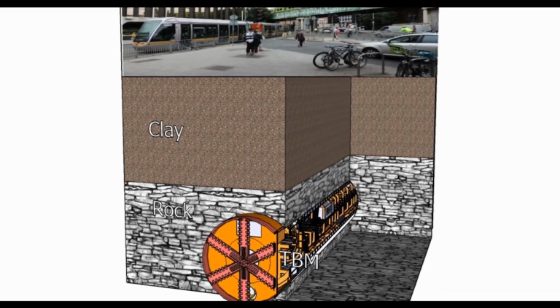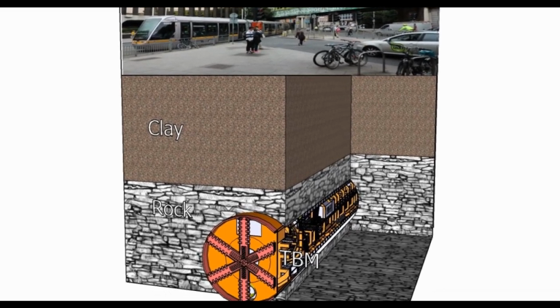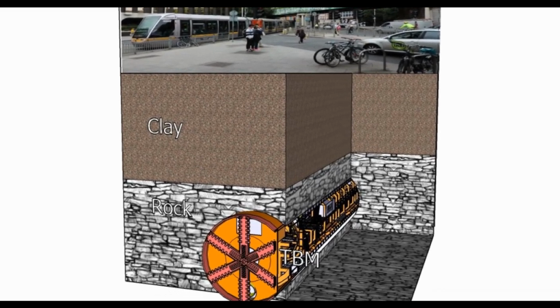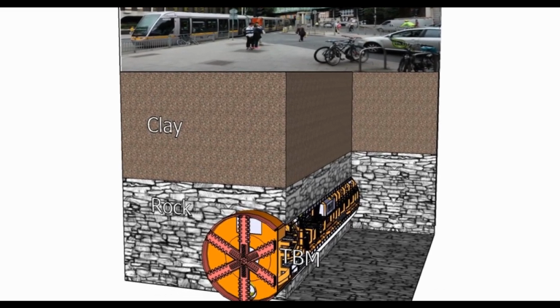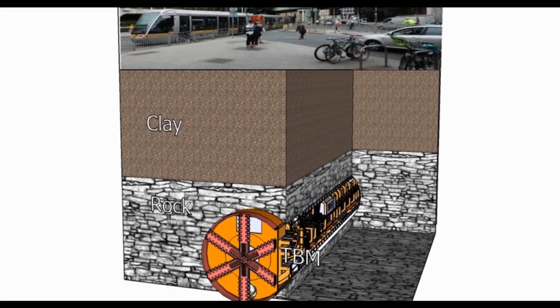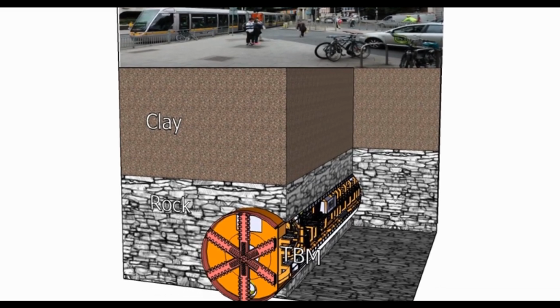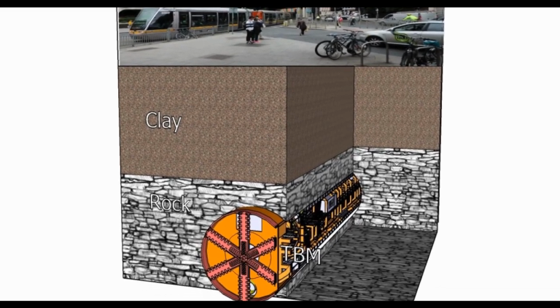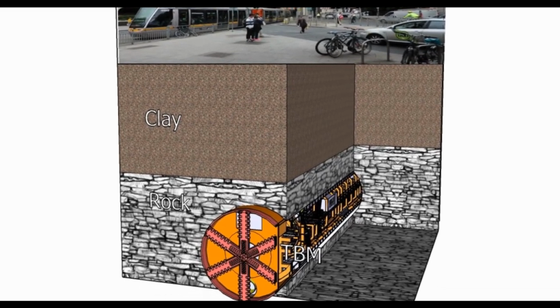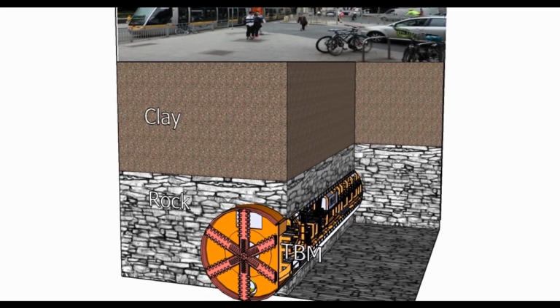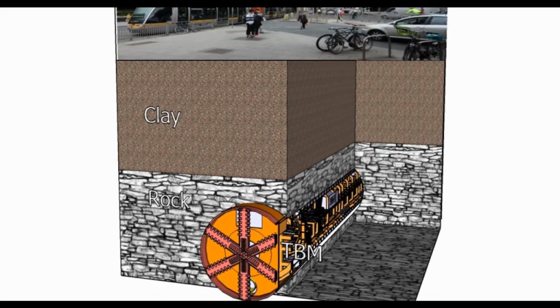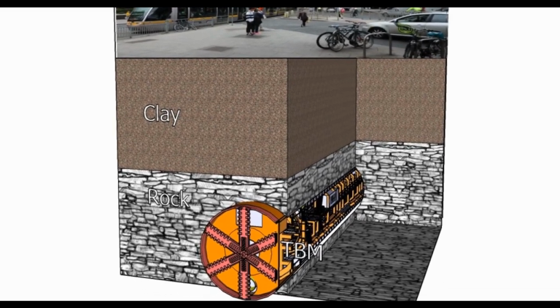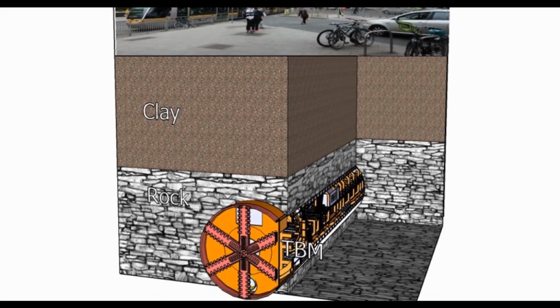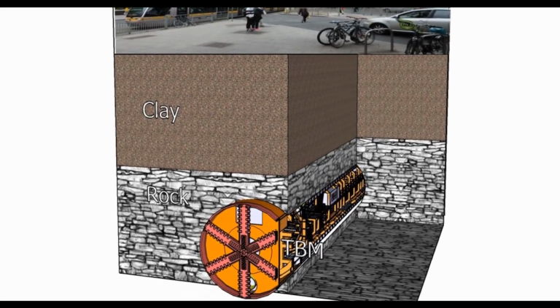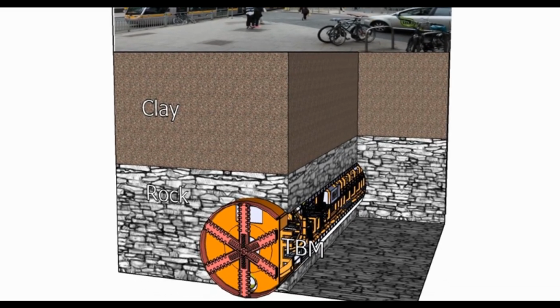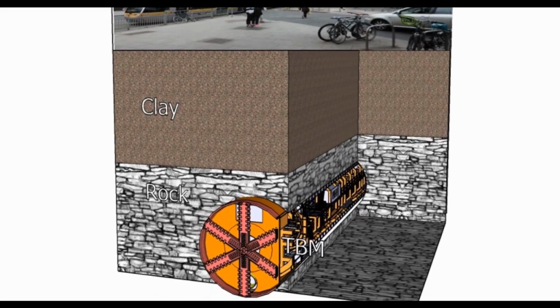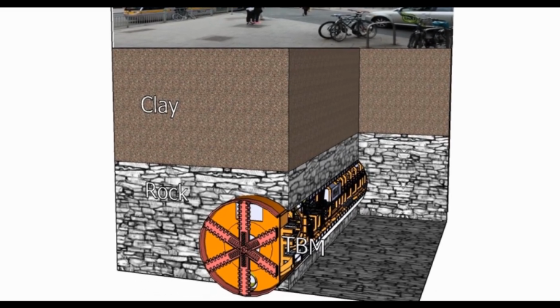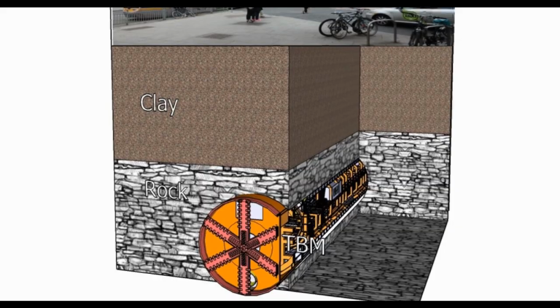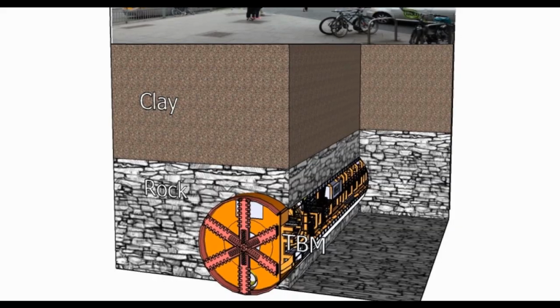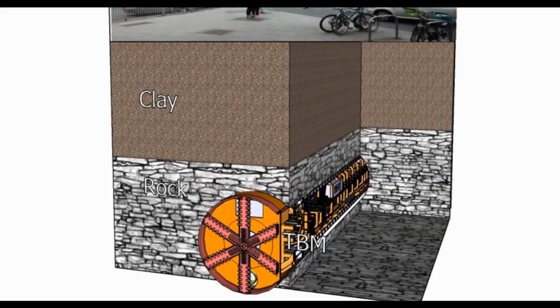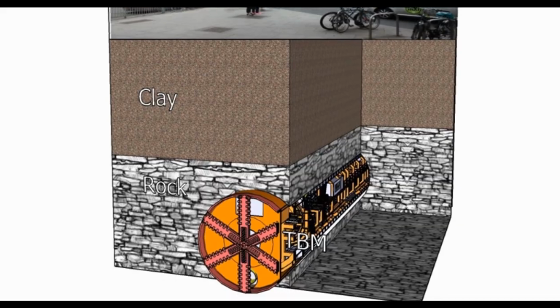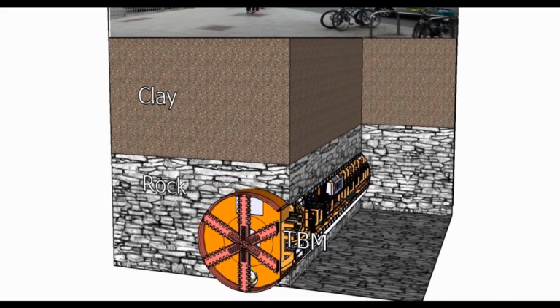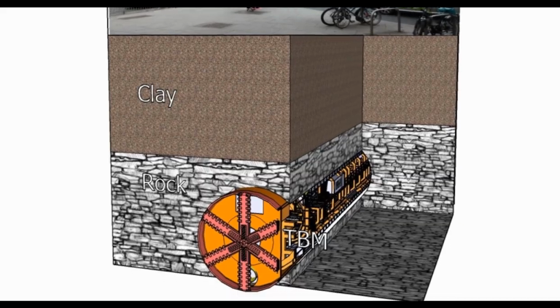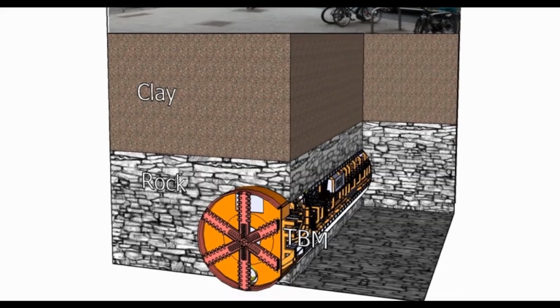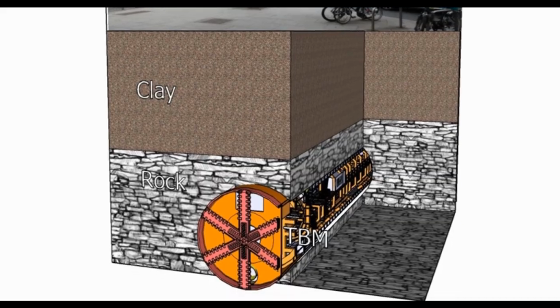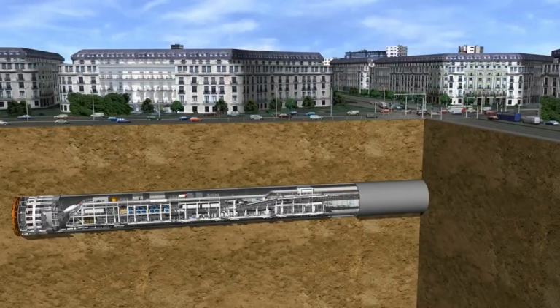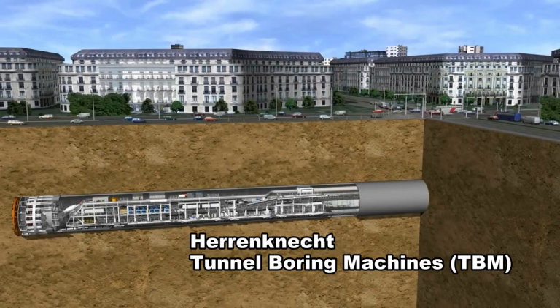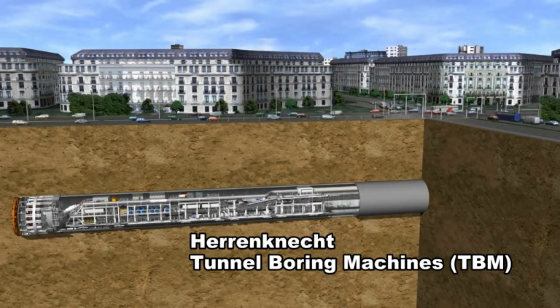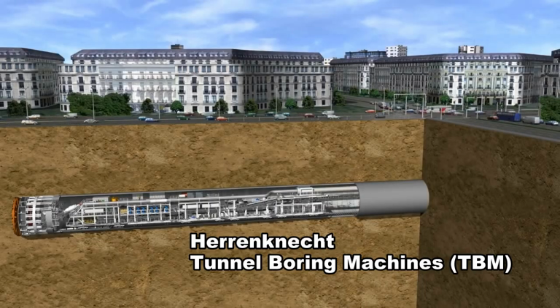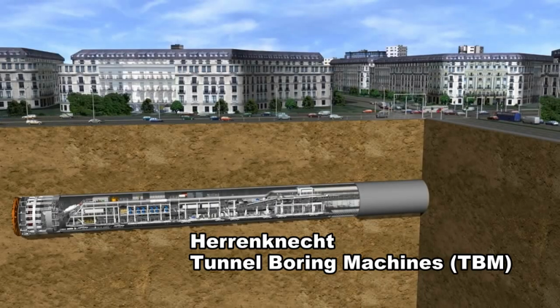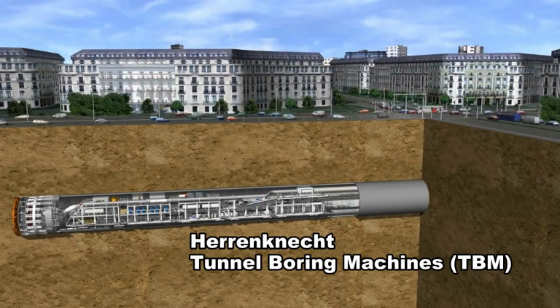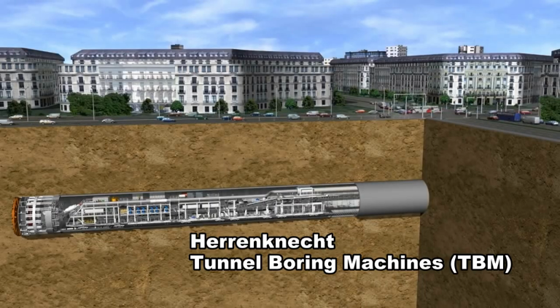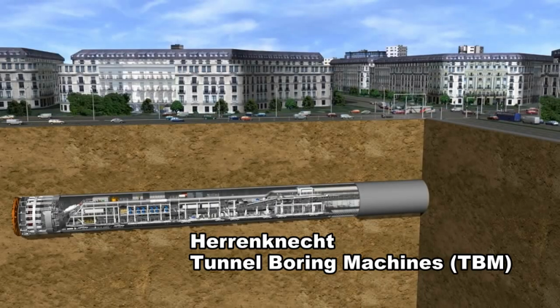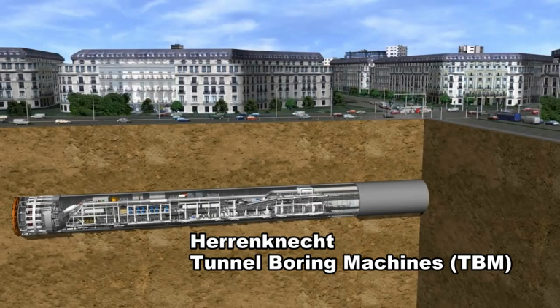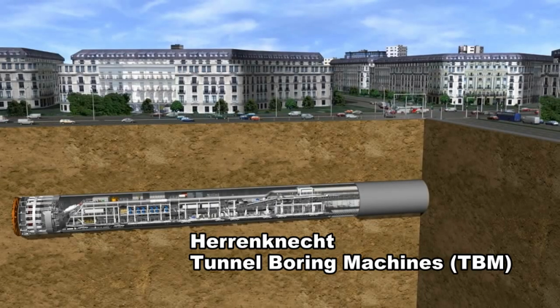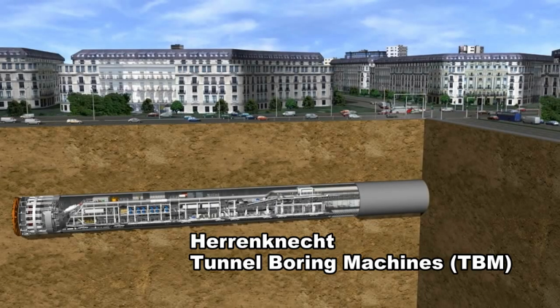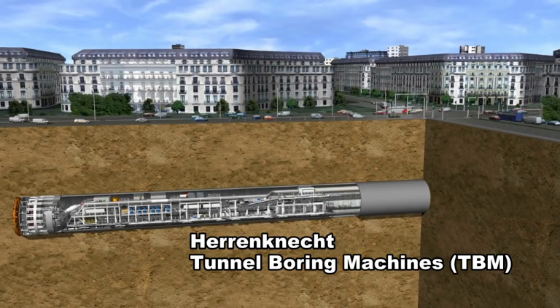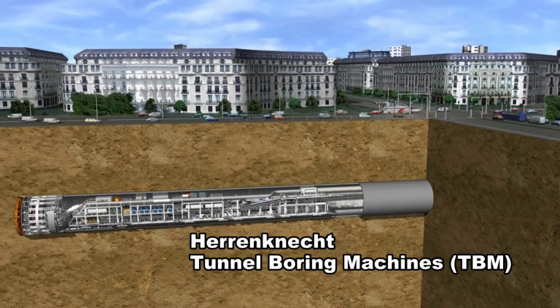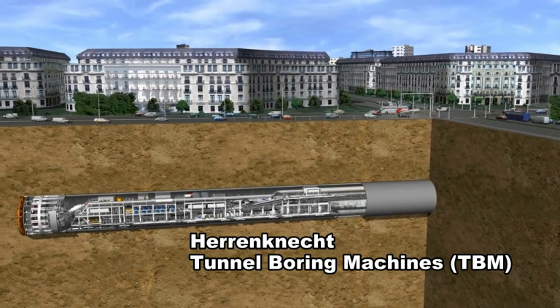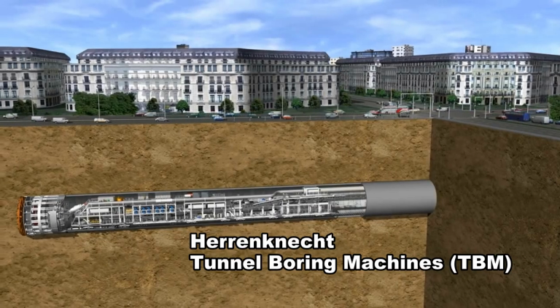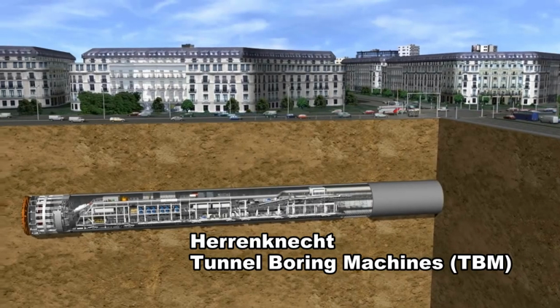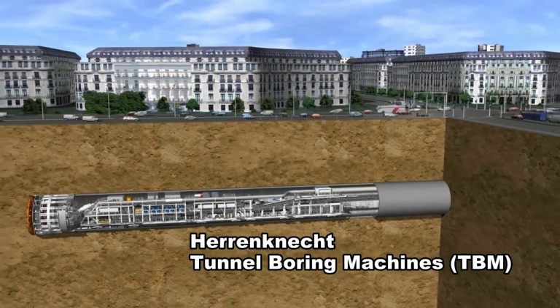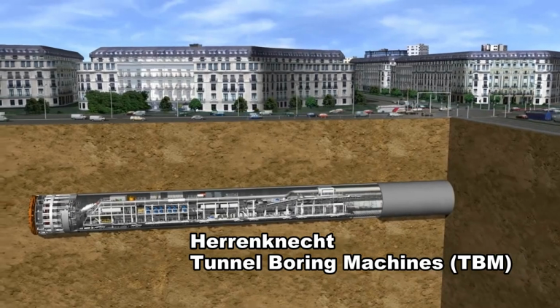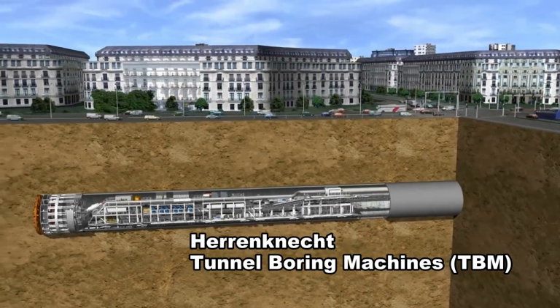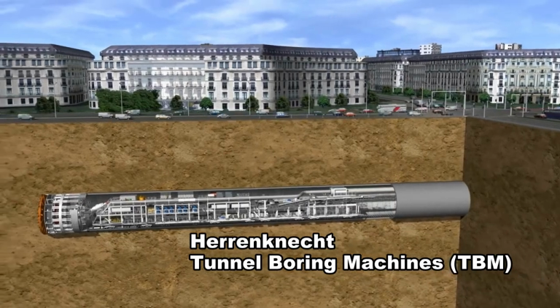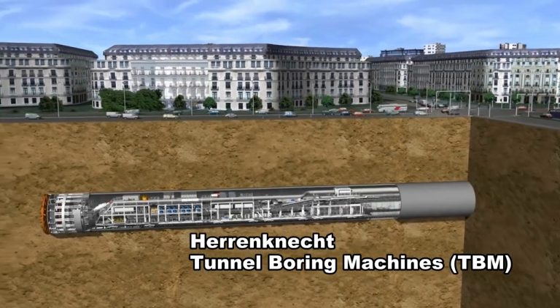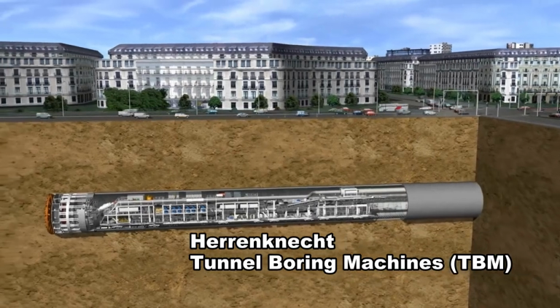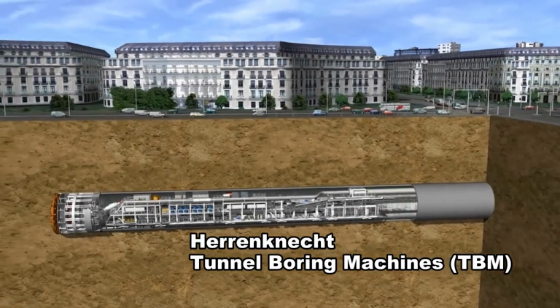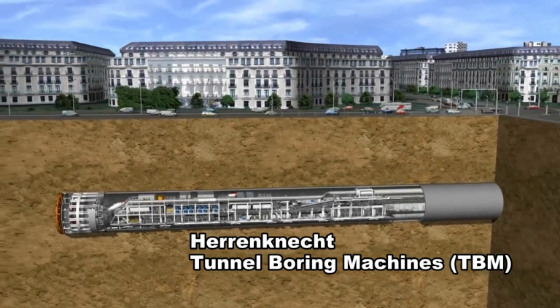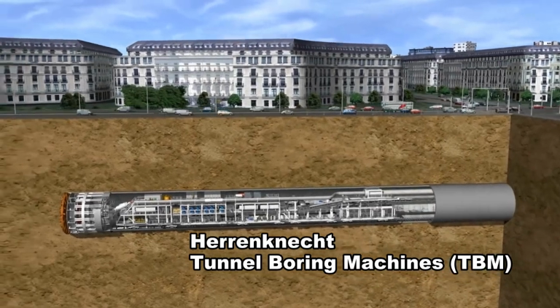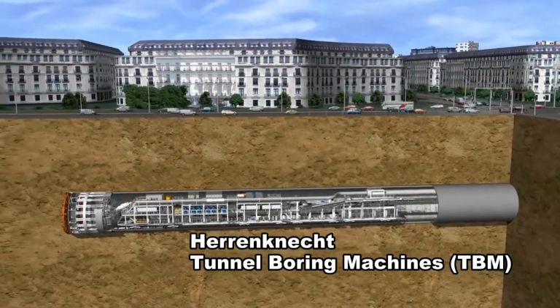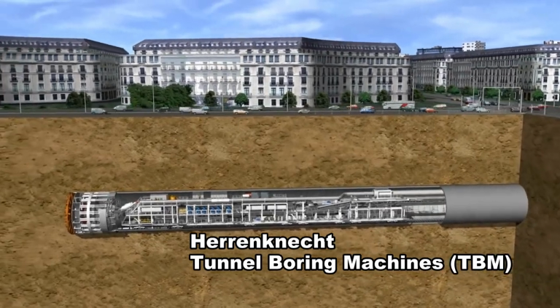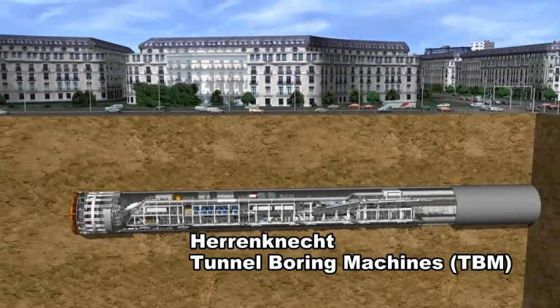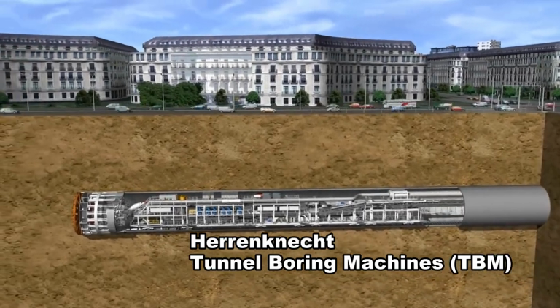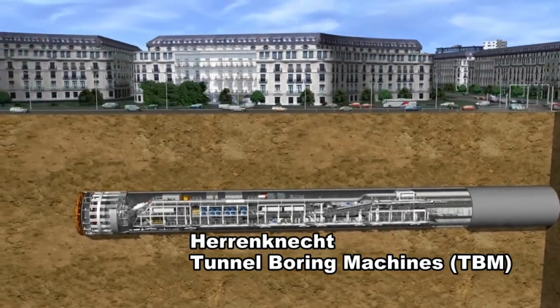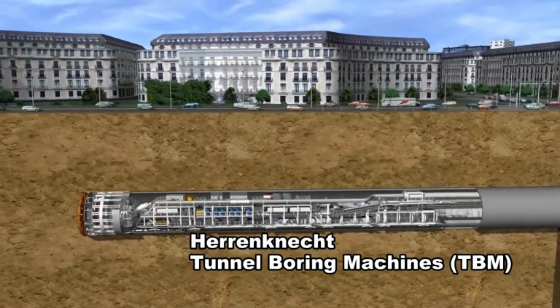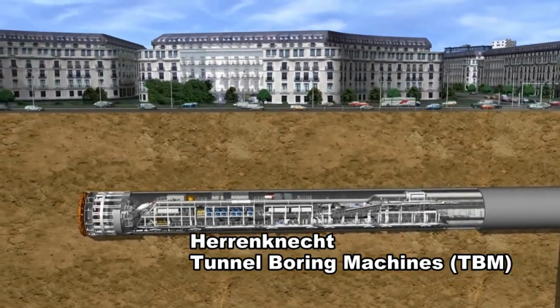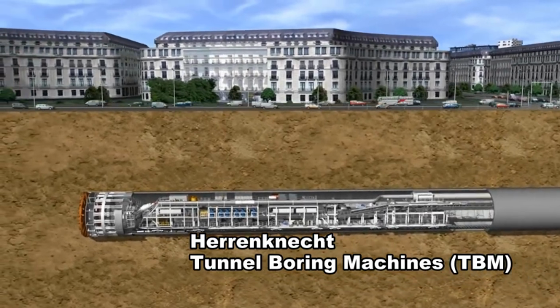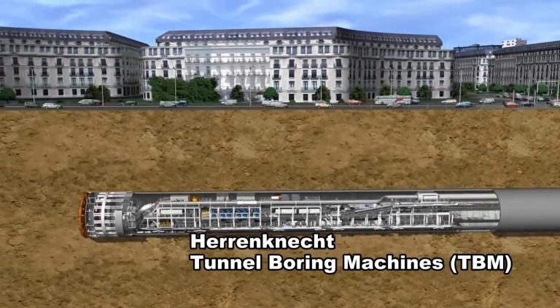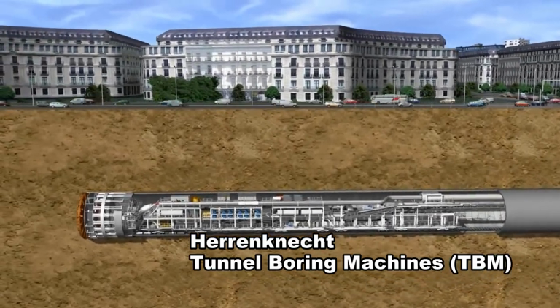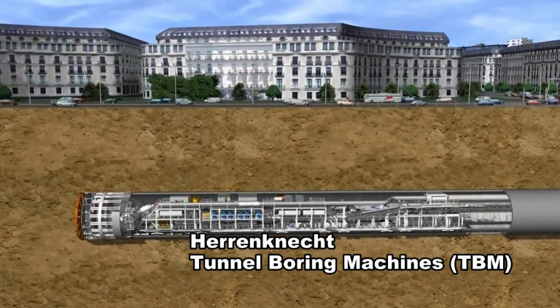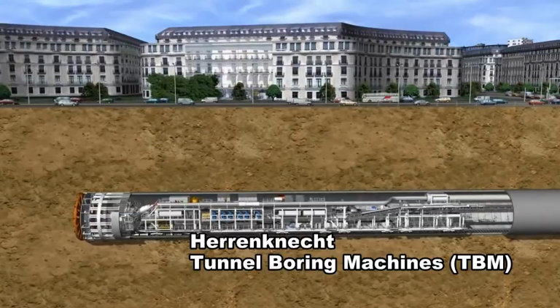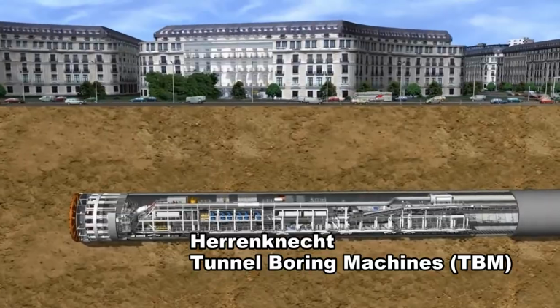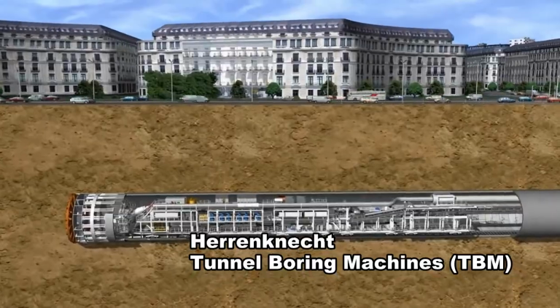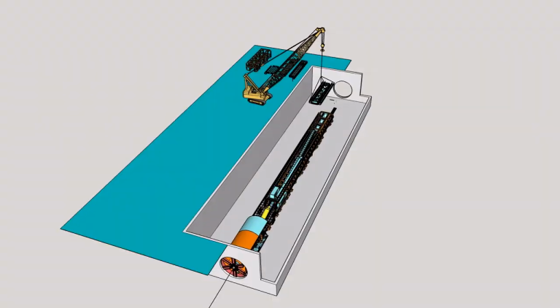Dublin Metro Tunnel Construction Sequence. This short video gives and explains the sequence to construct a metro tunnel.